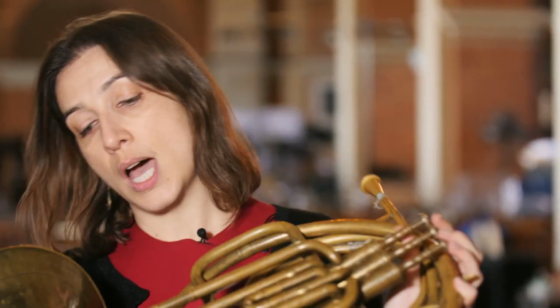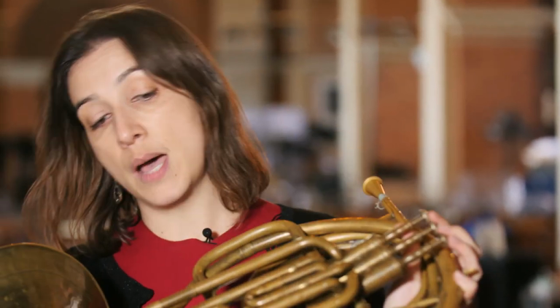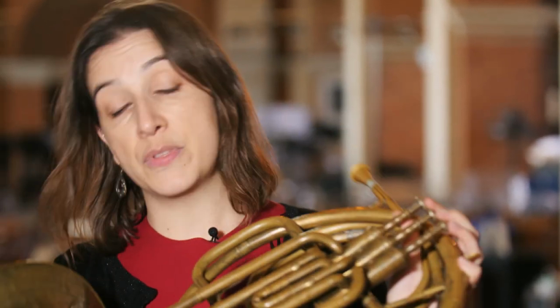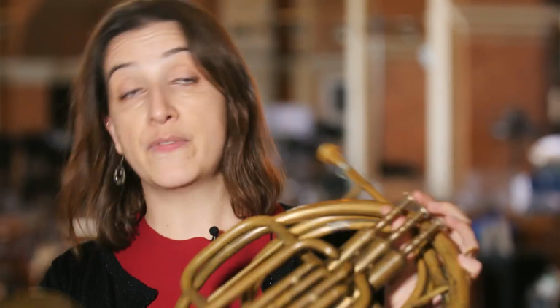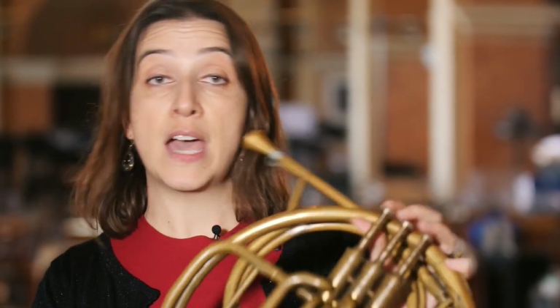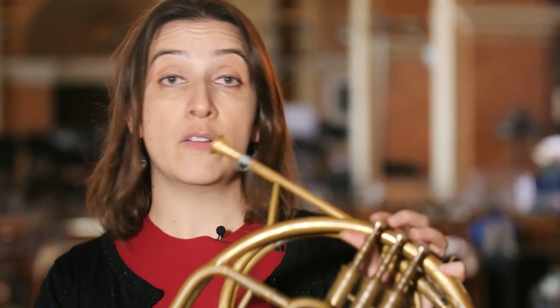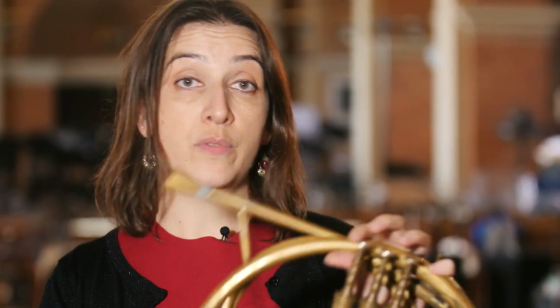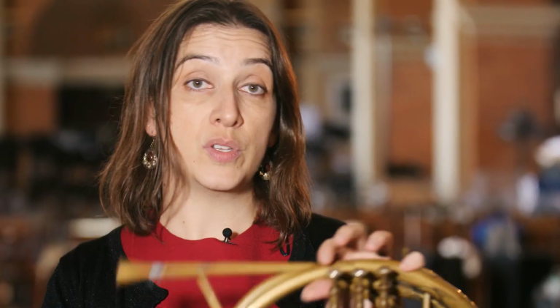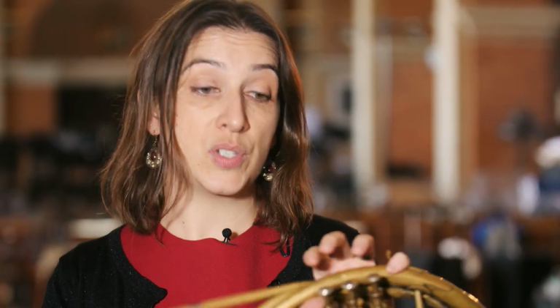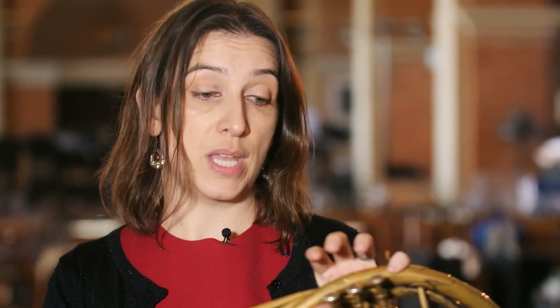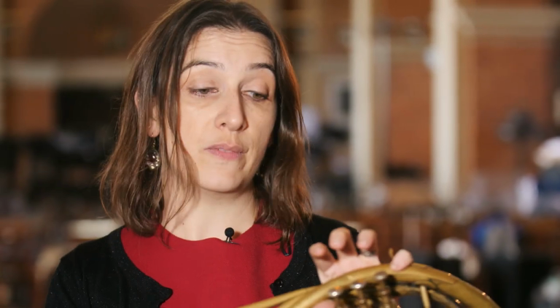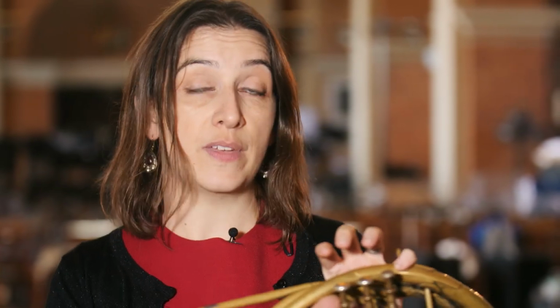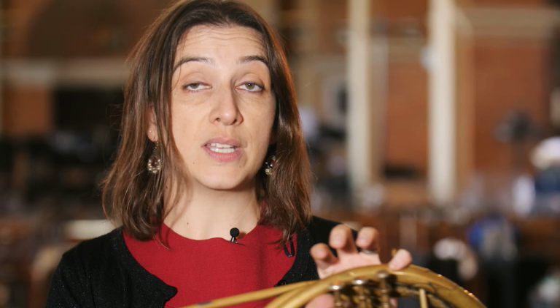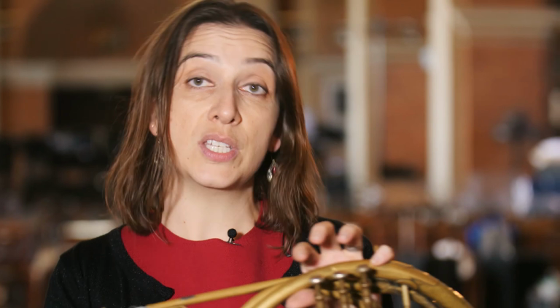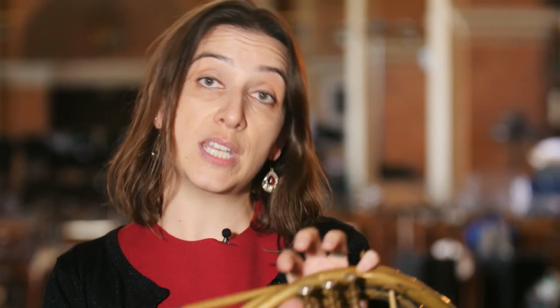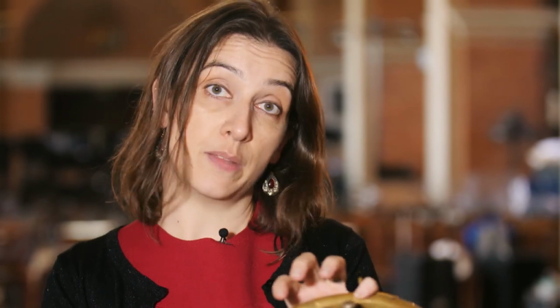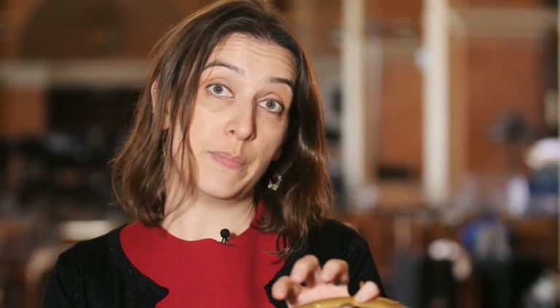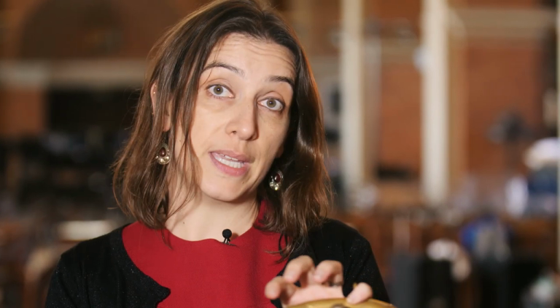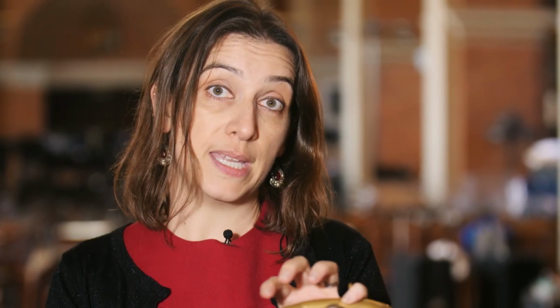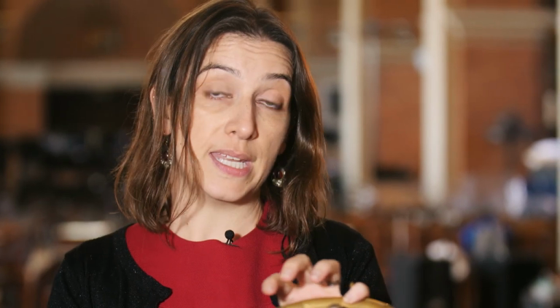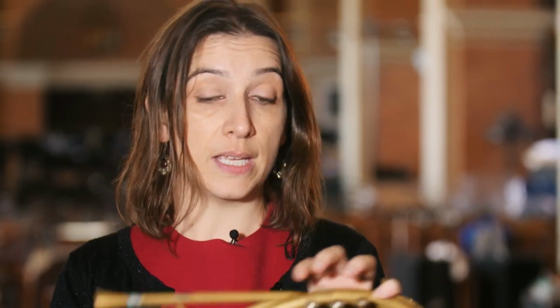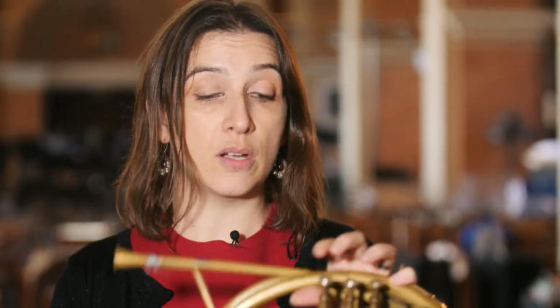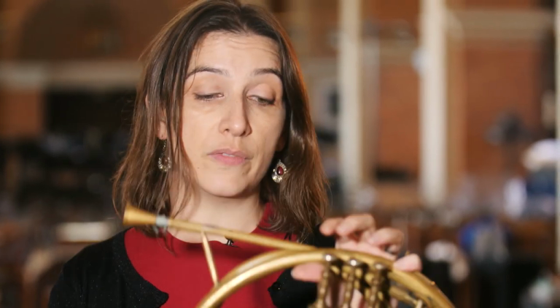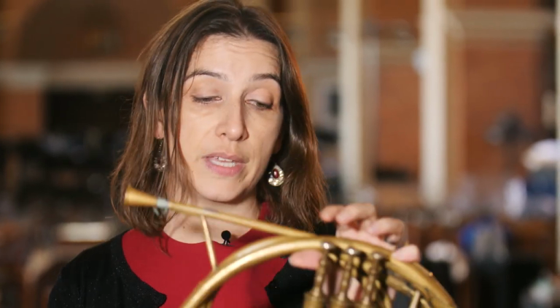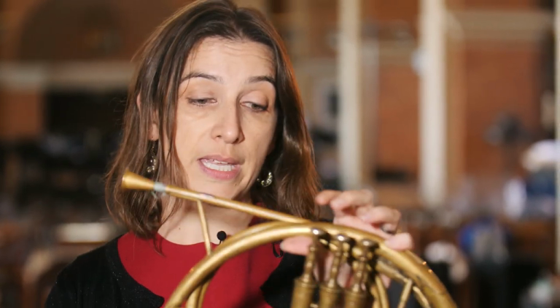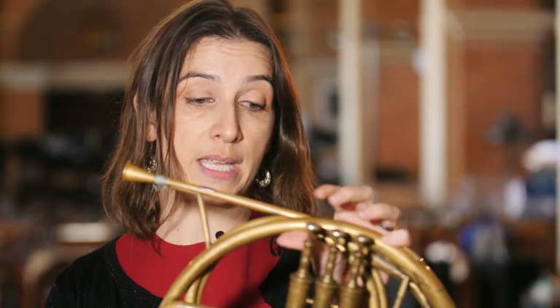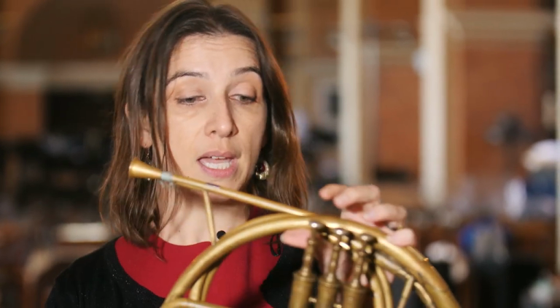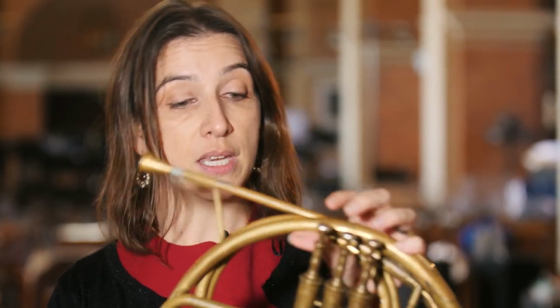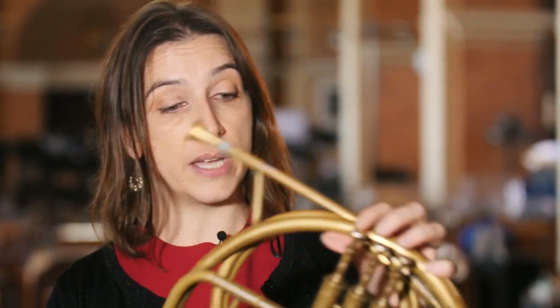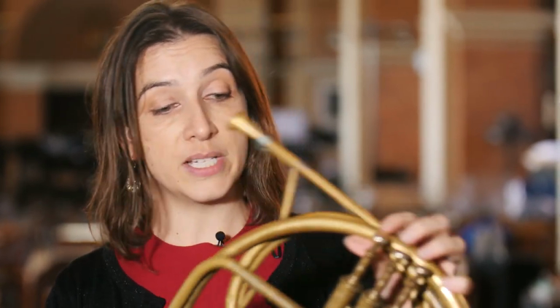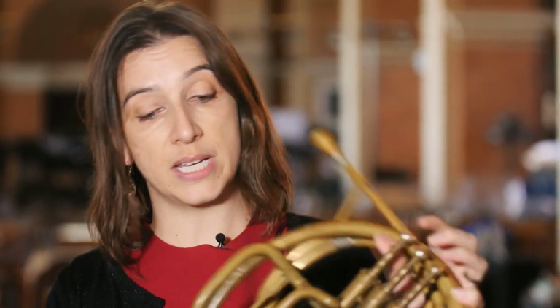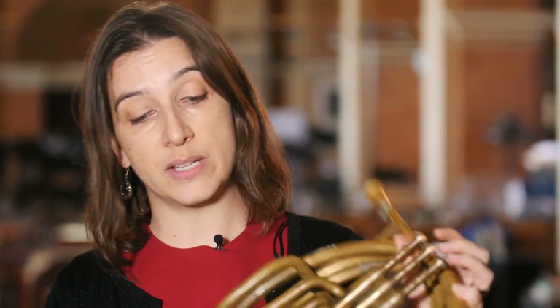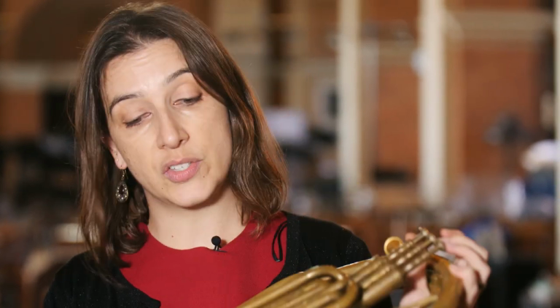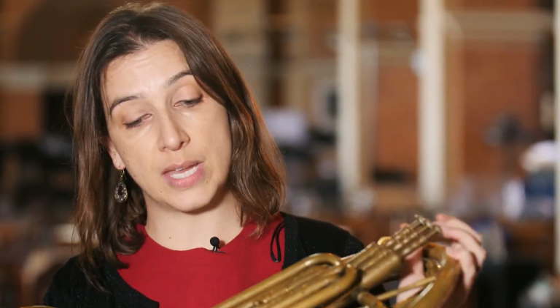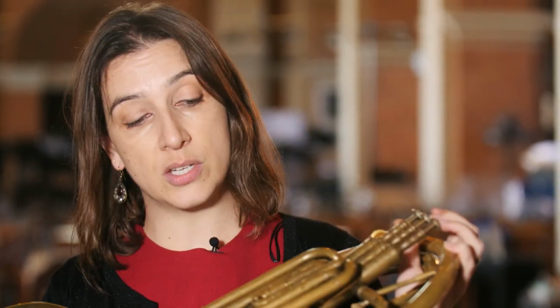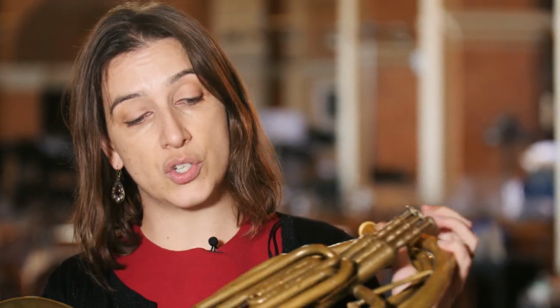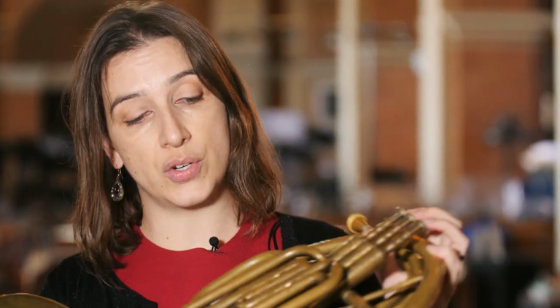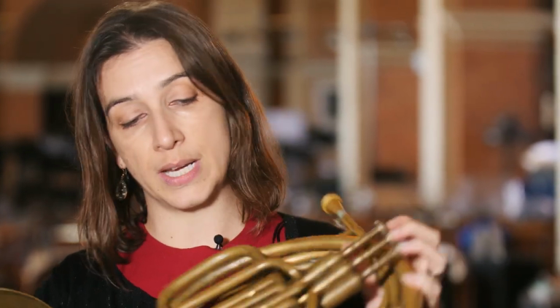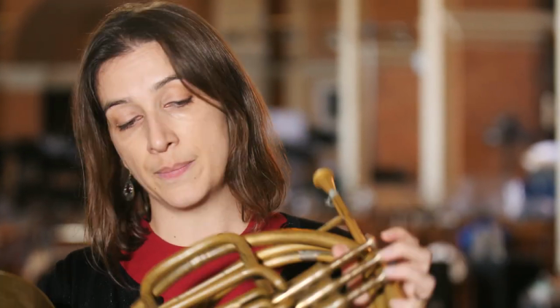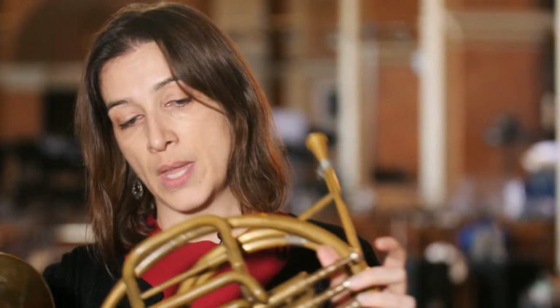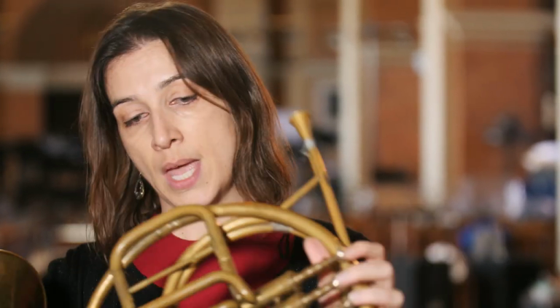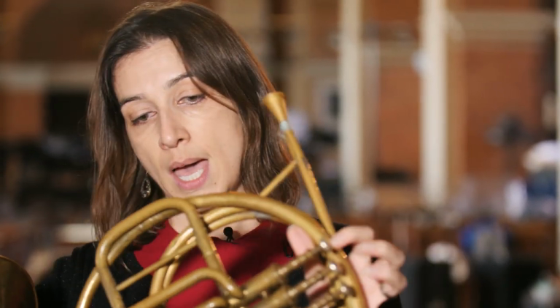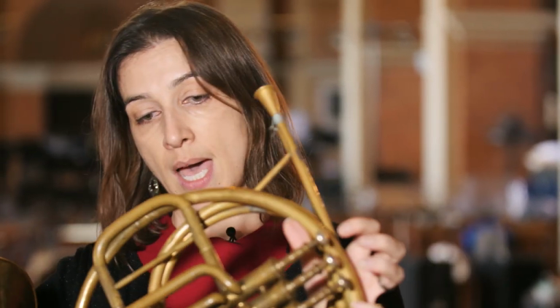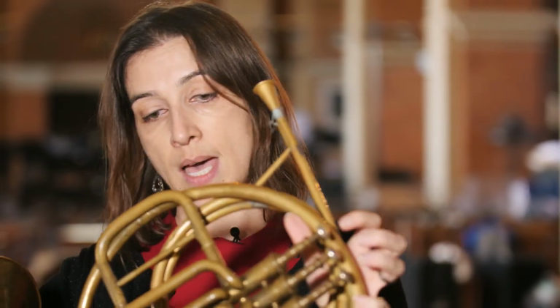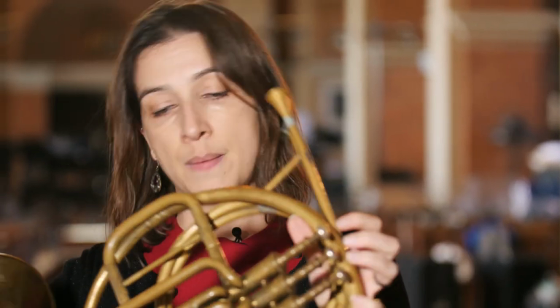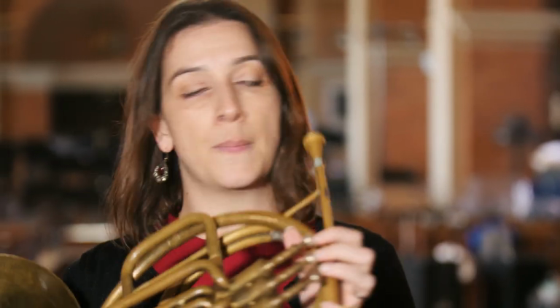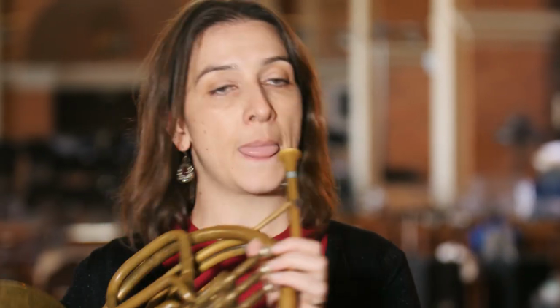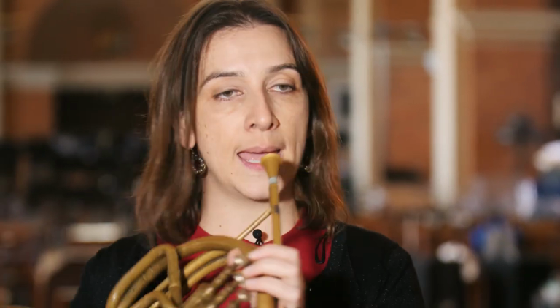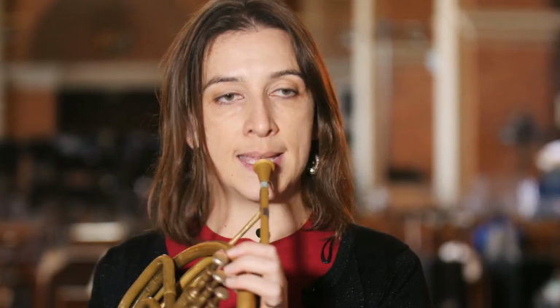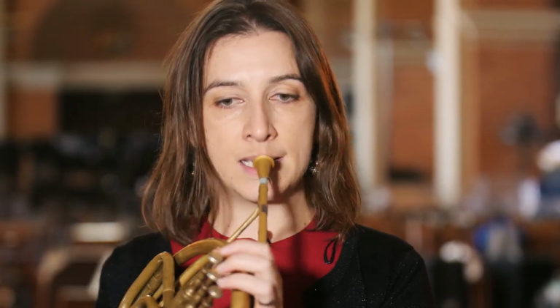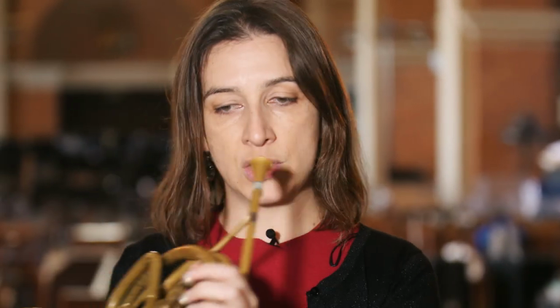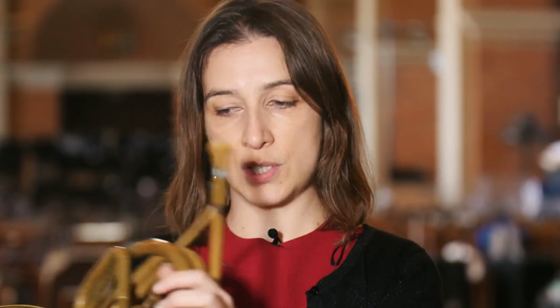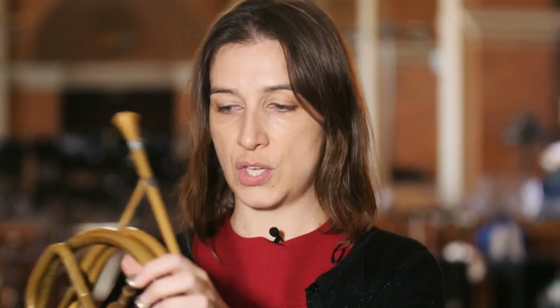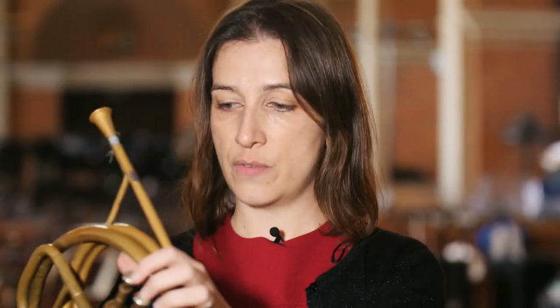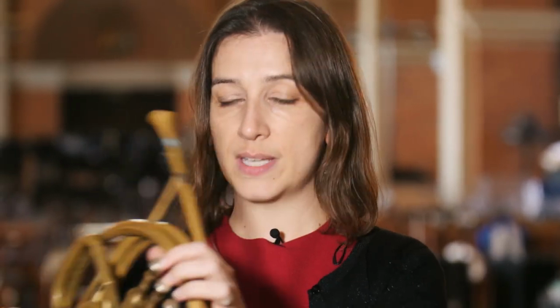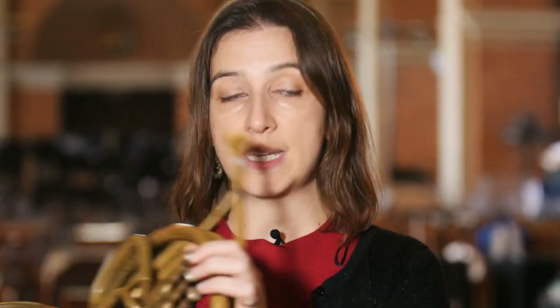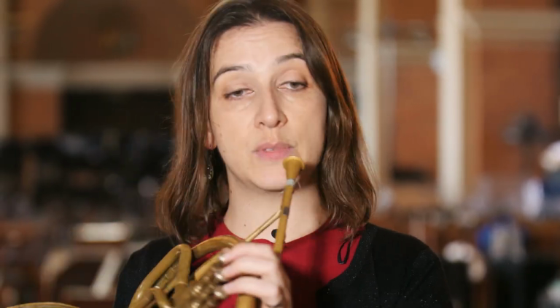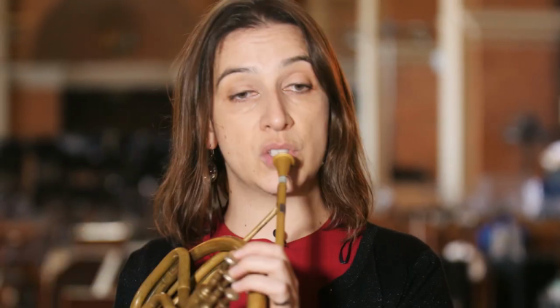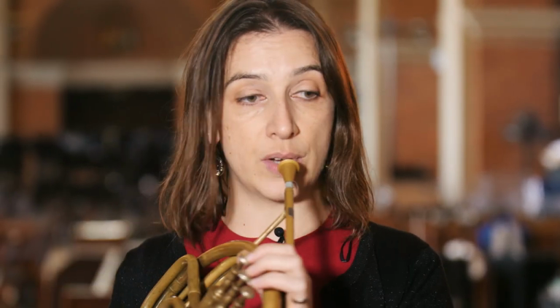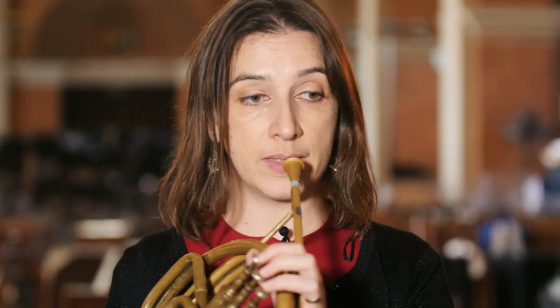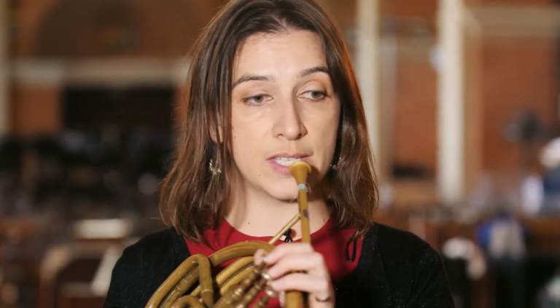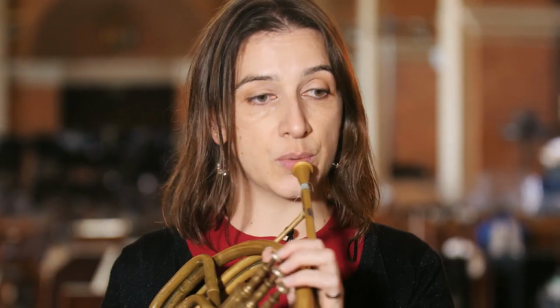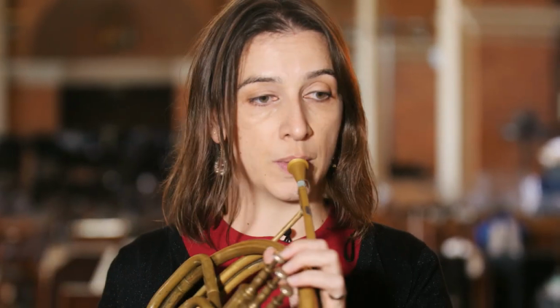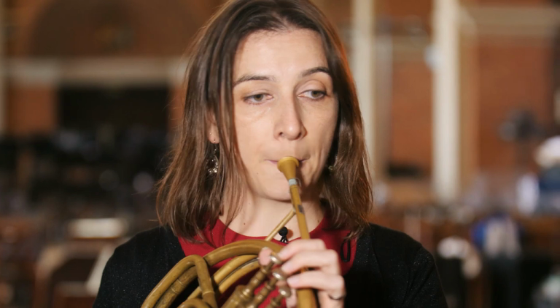The valve was invented at the beginning of the 19th century, so let me demonstrate this one.